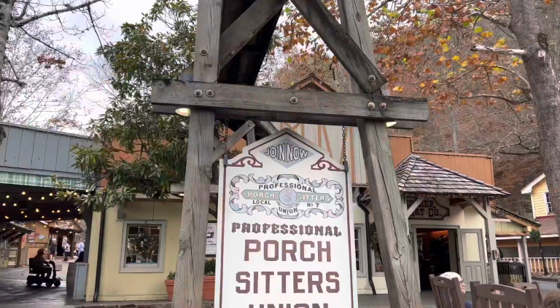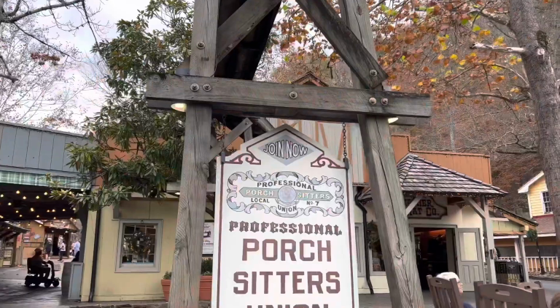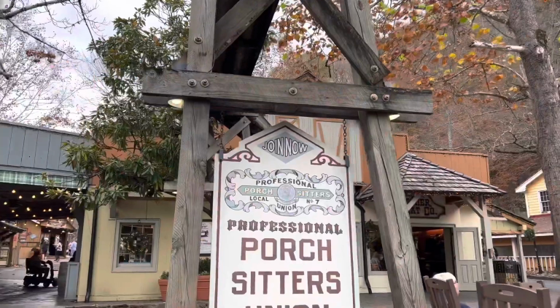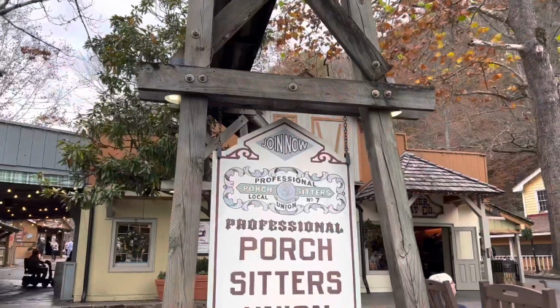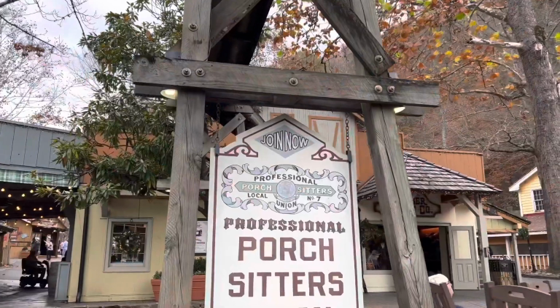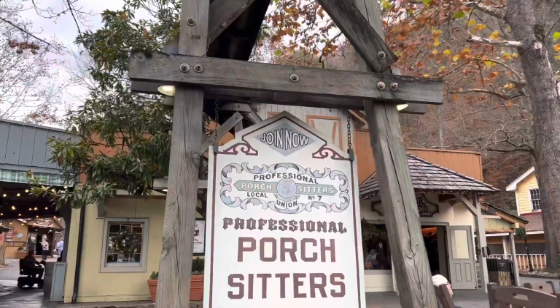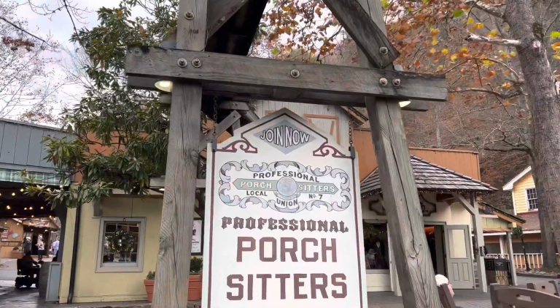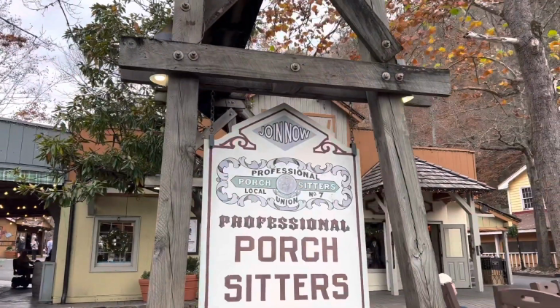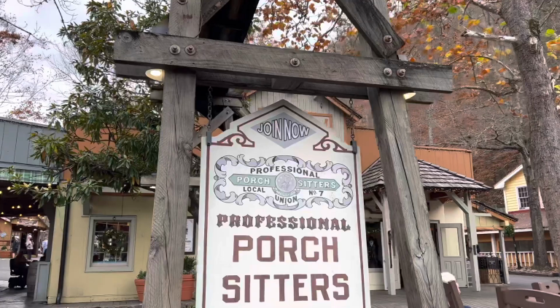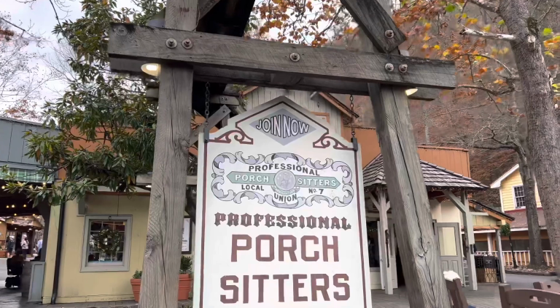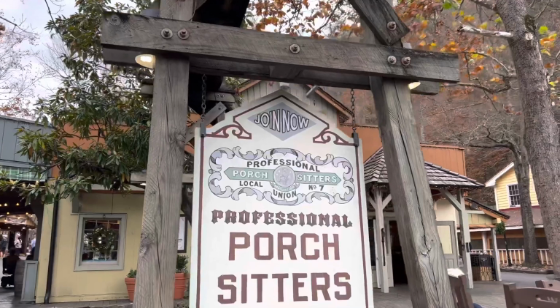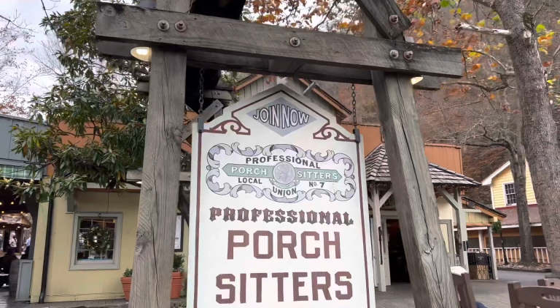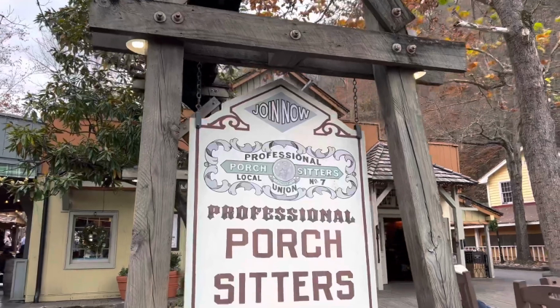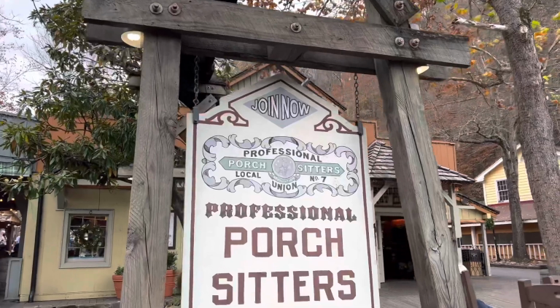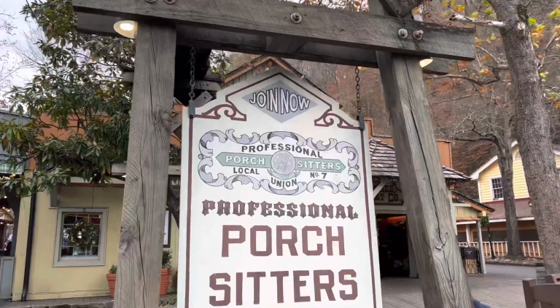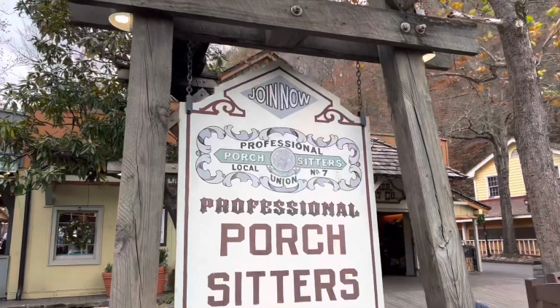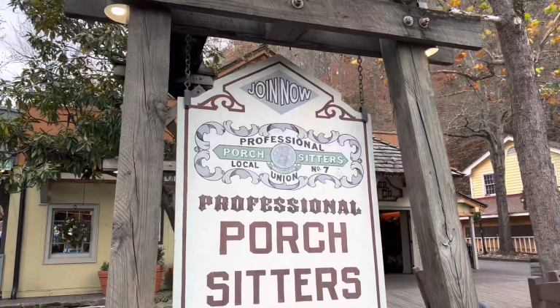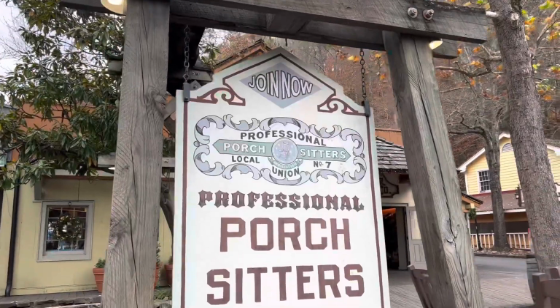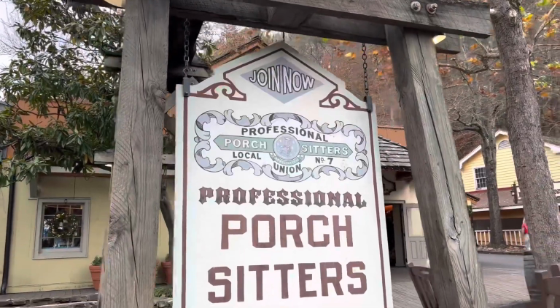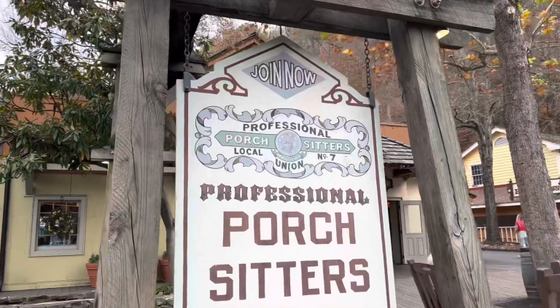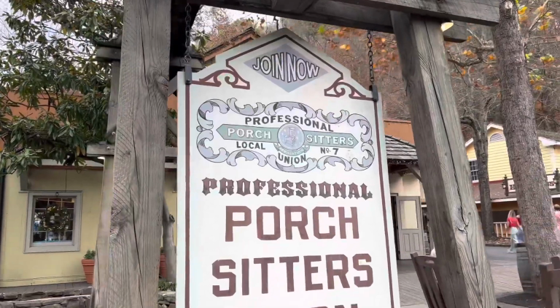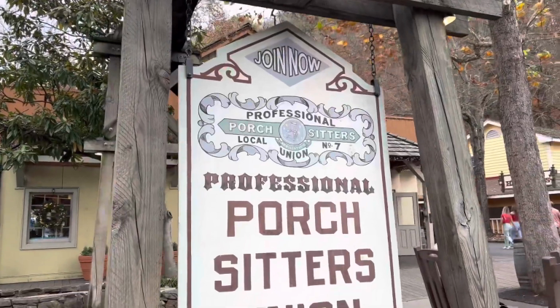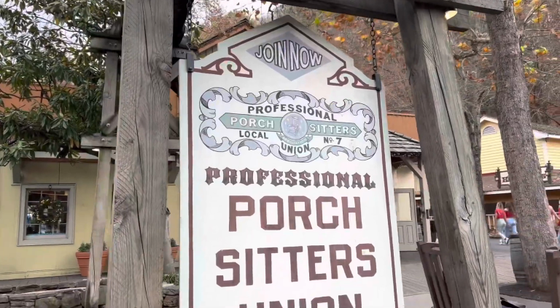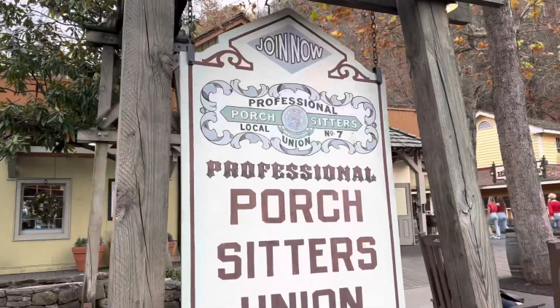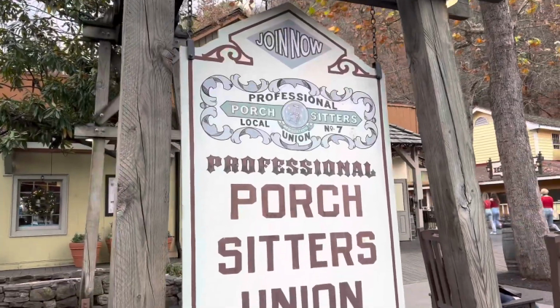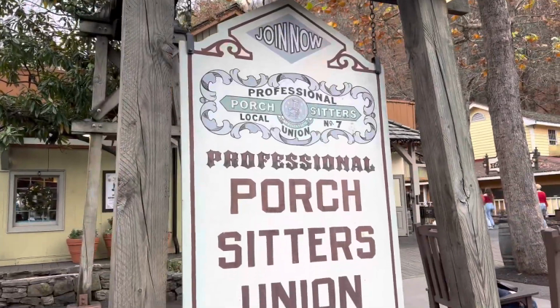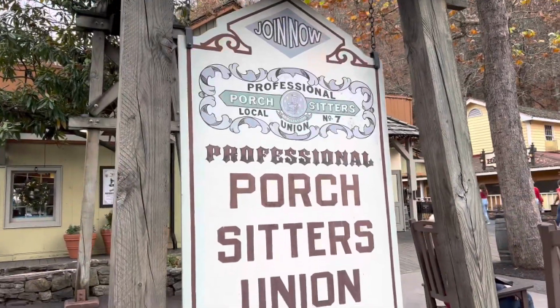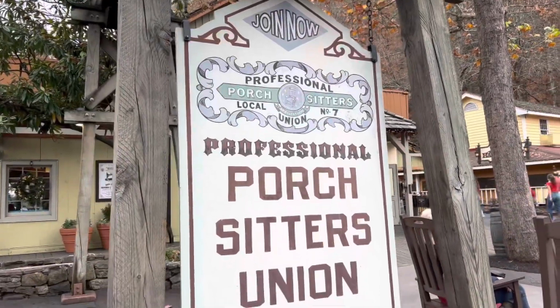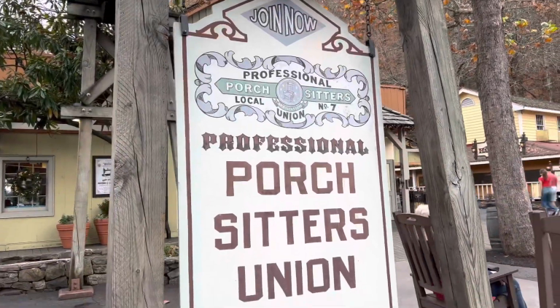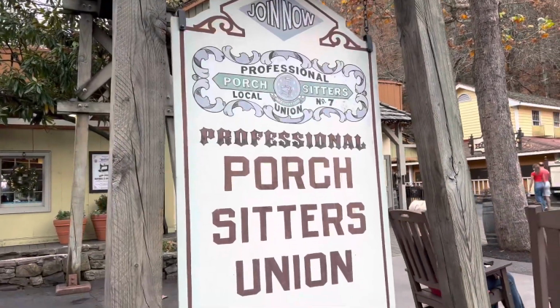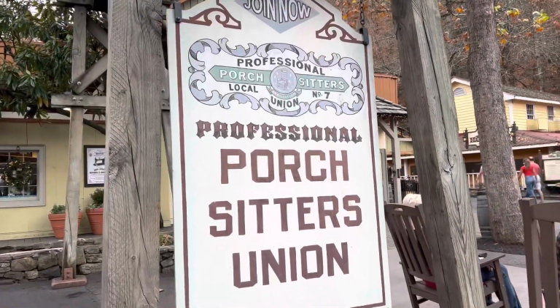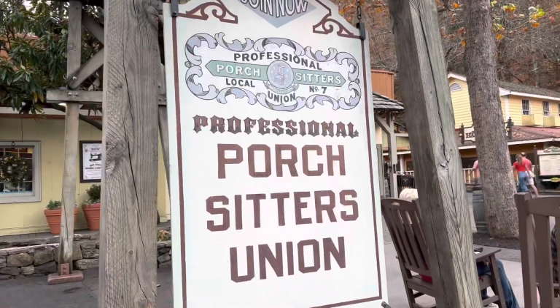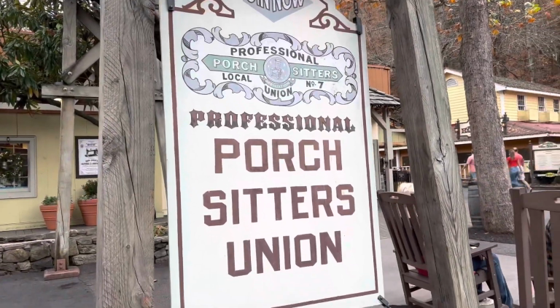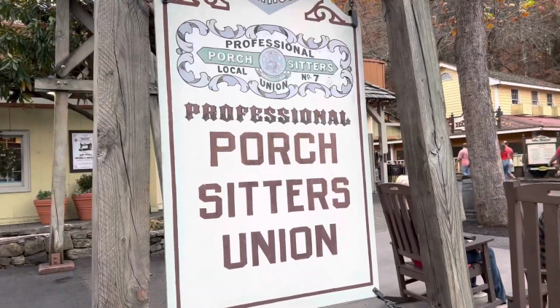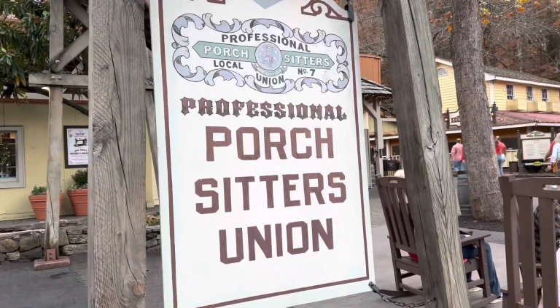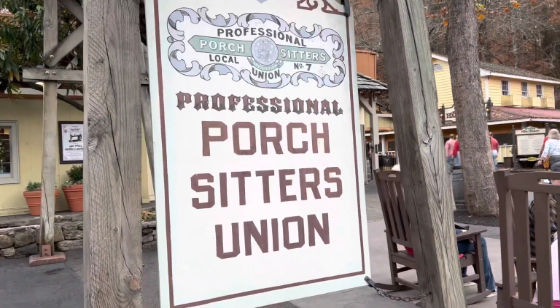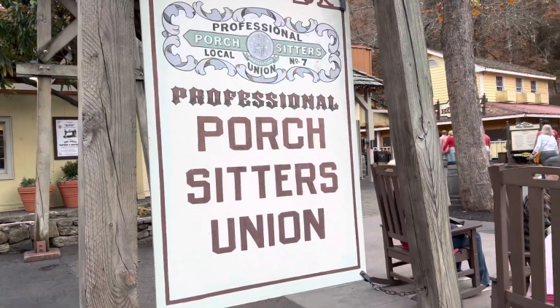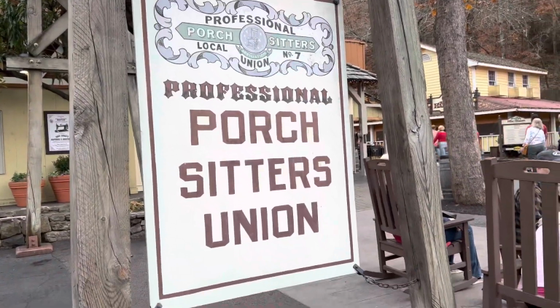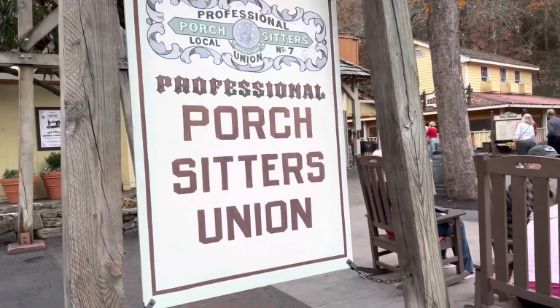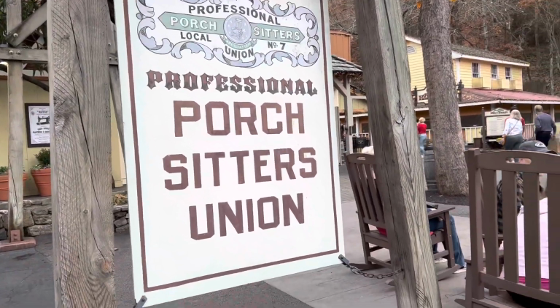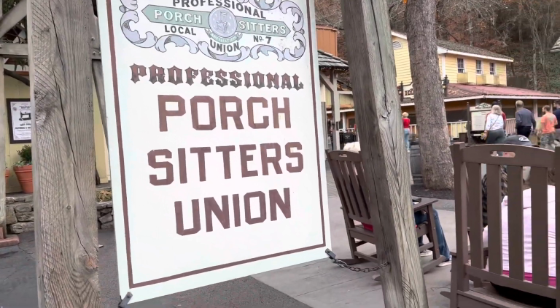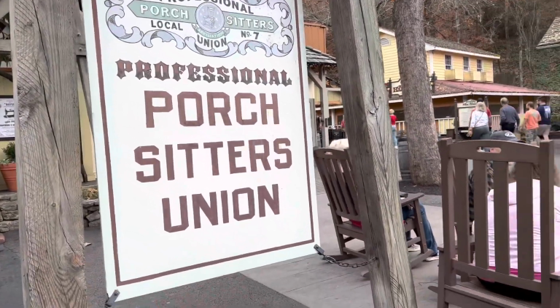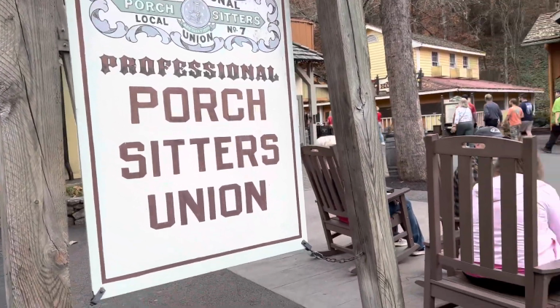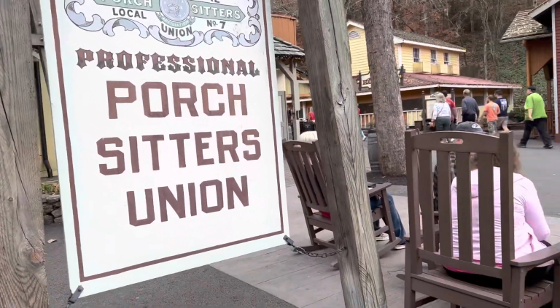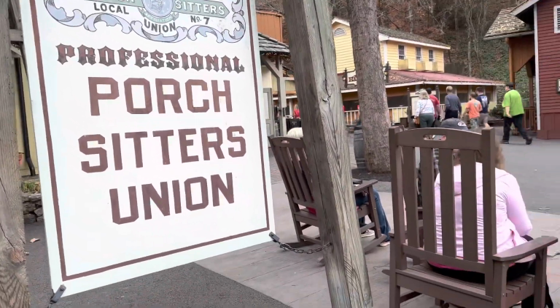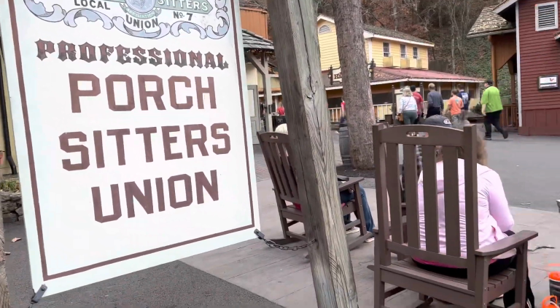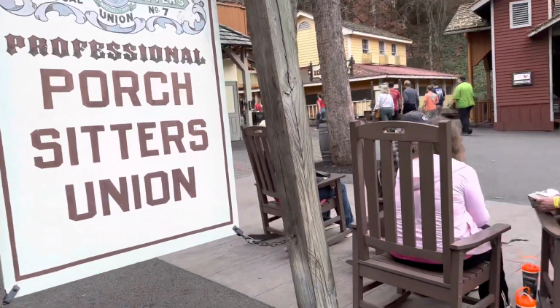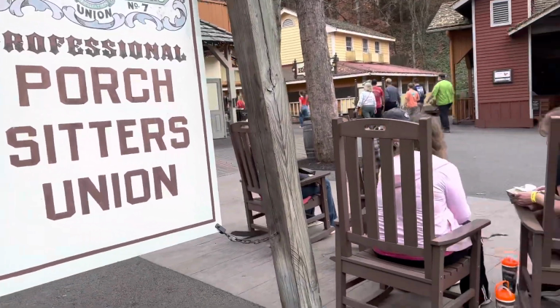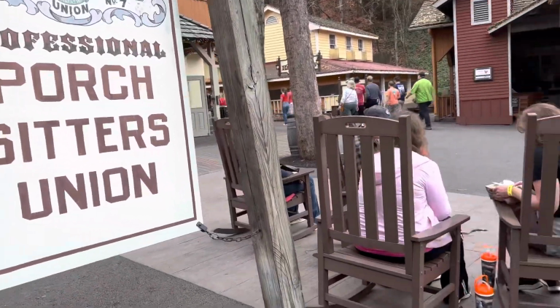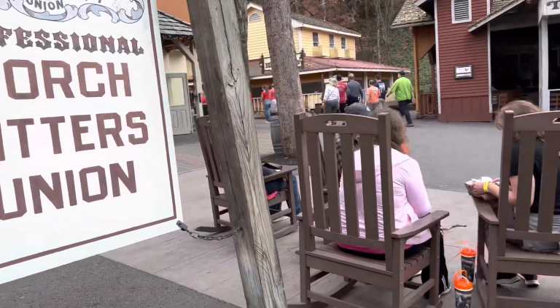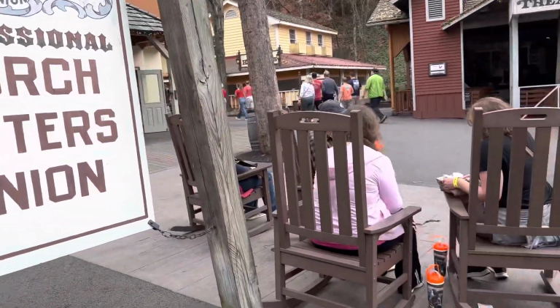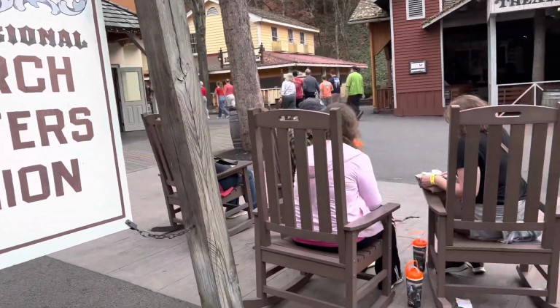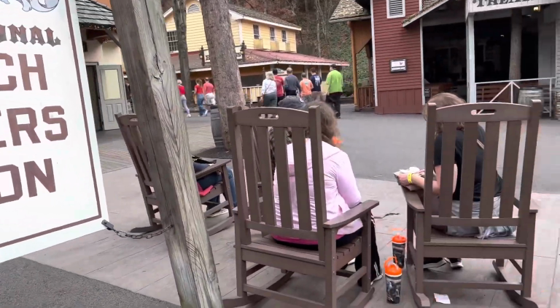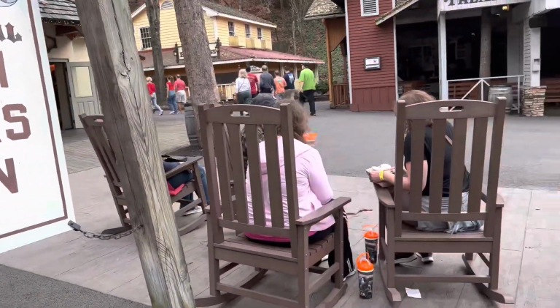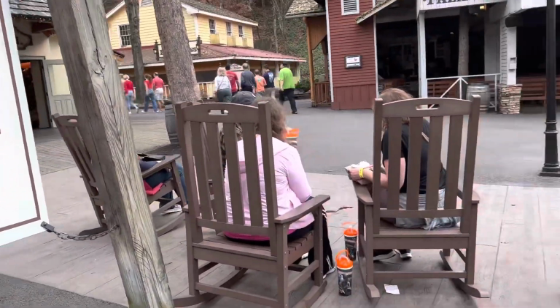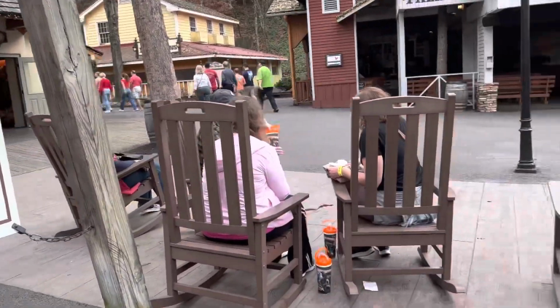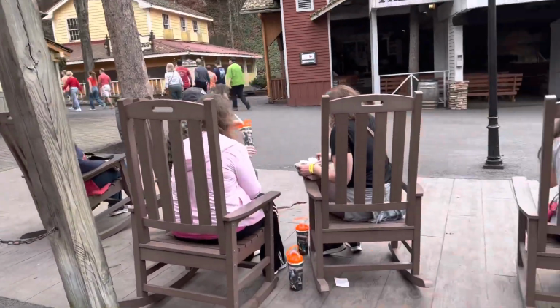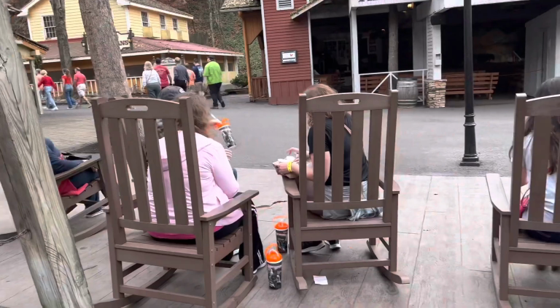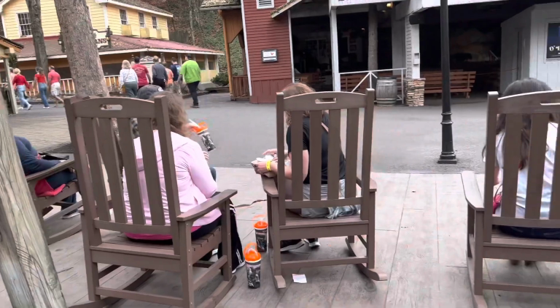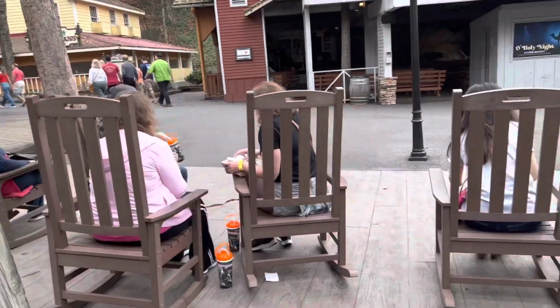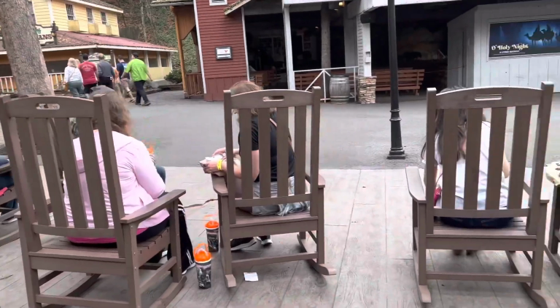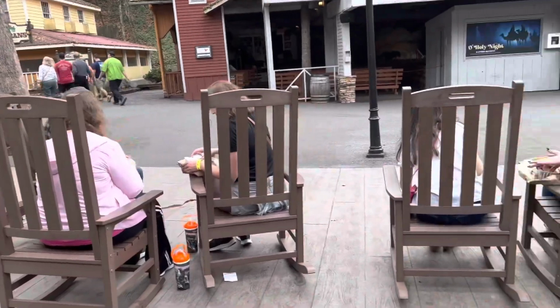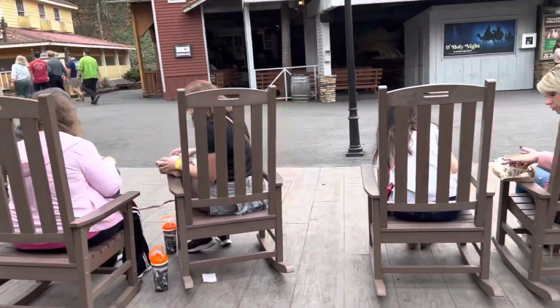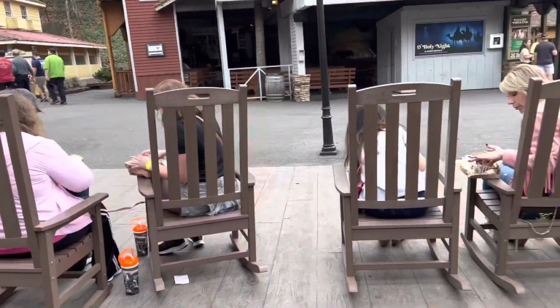This is one of my favorite little Dollywood touches — you have the professional porch sitters union and chairs.